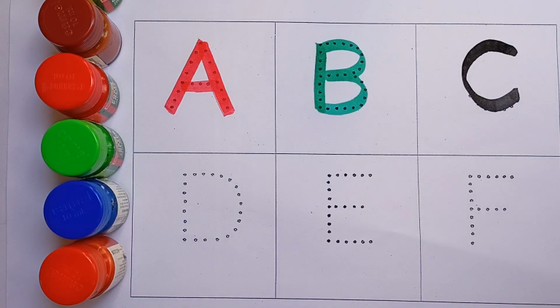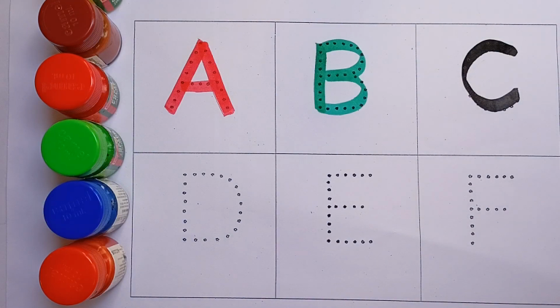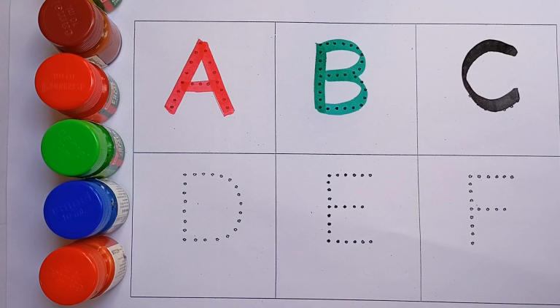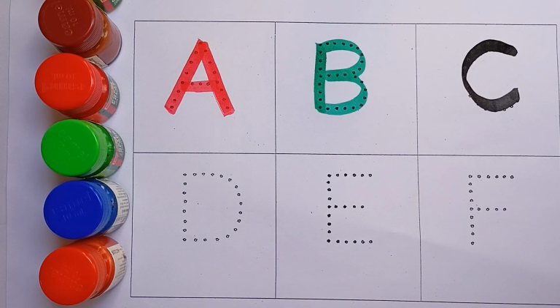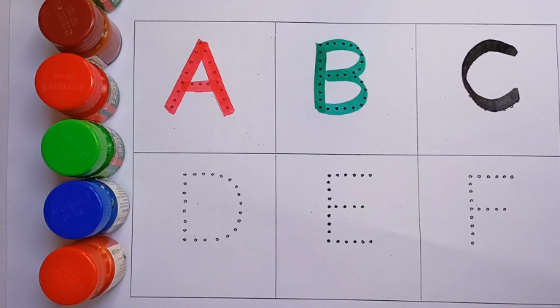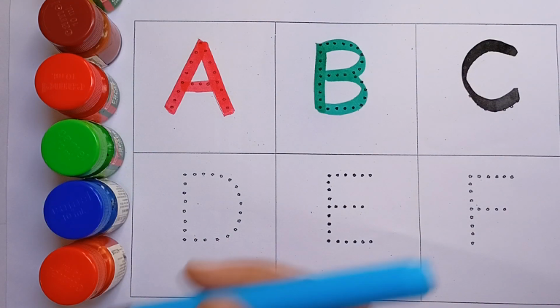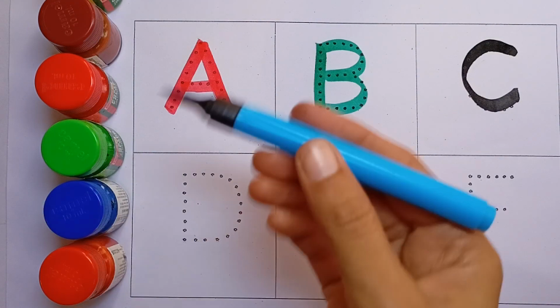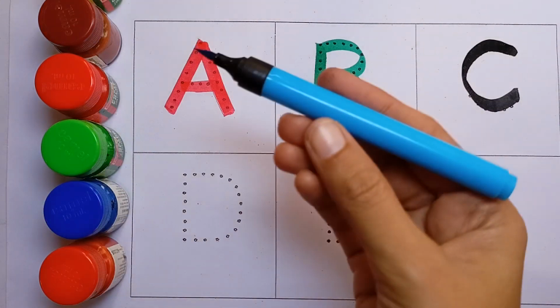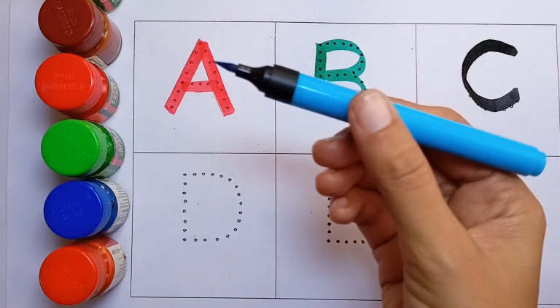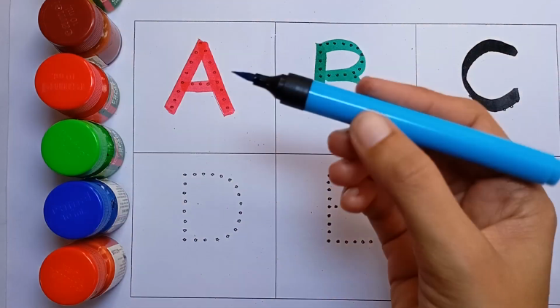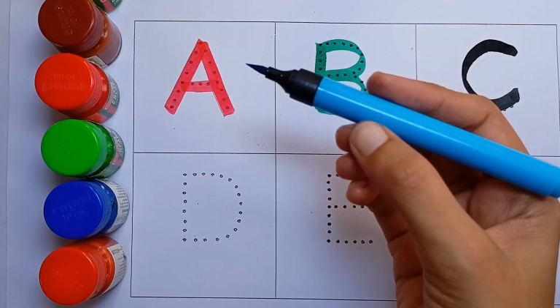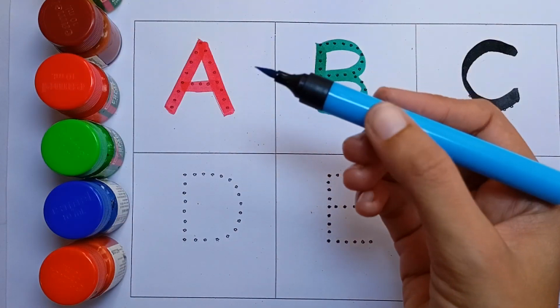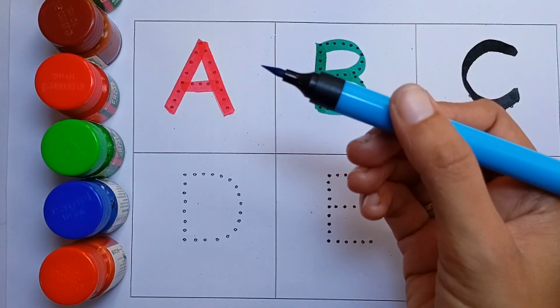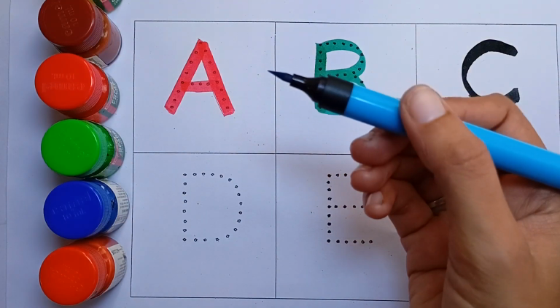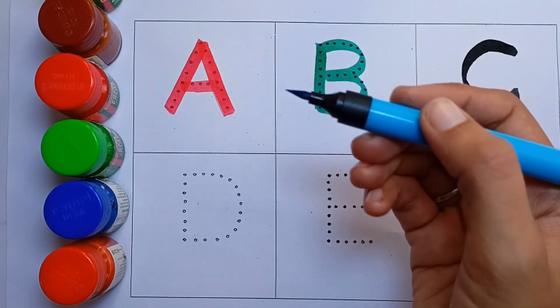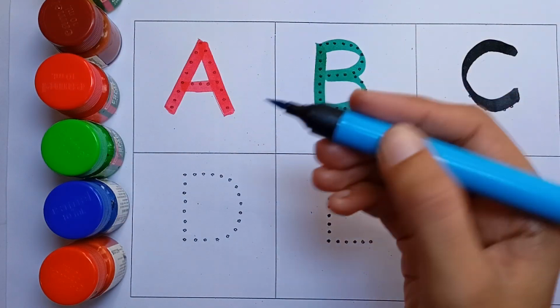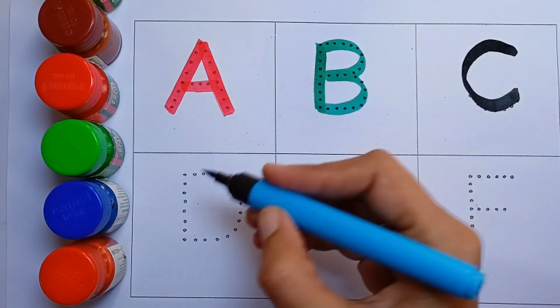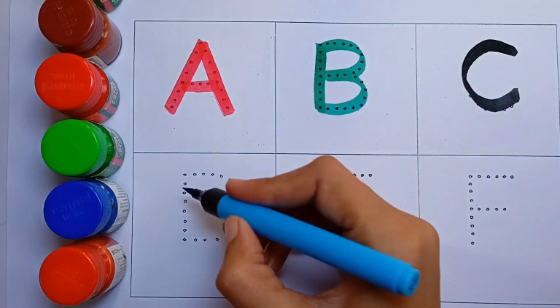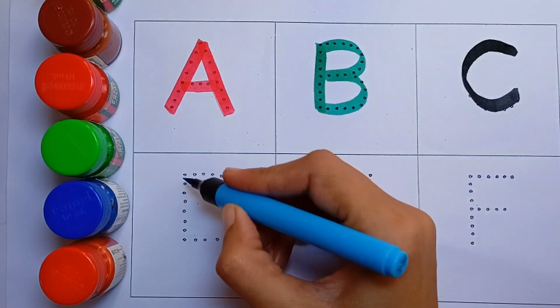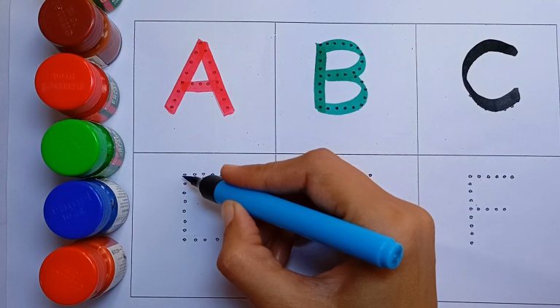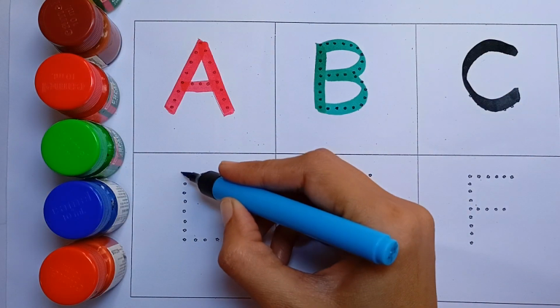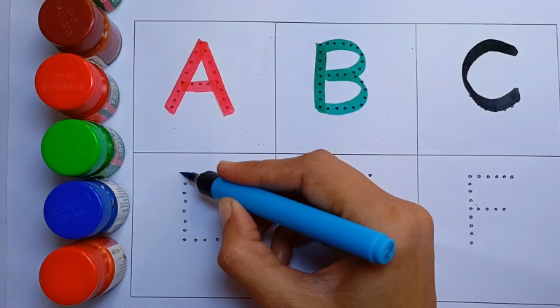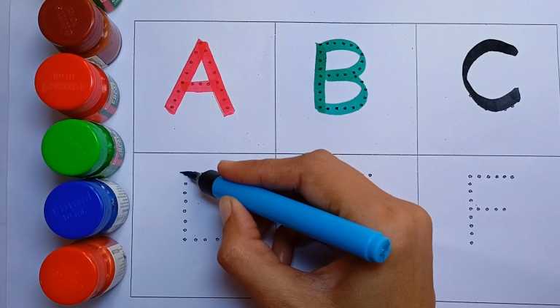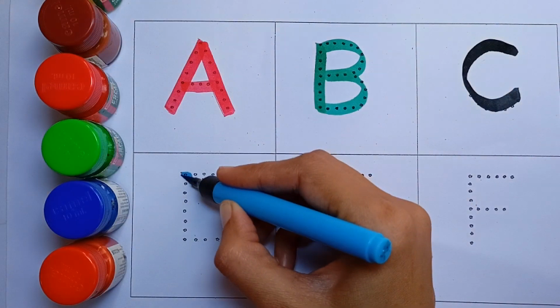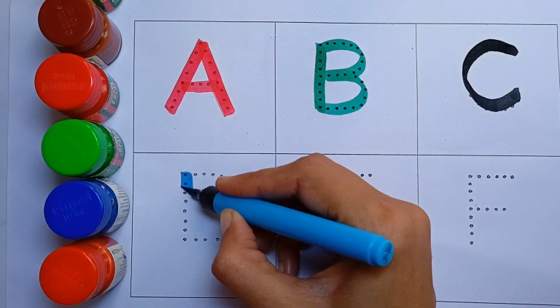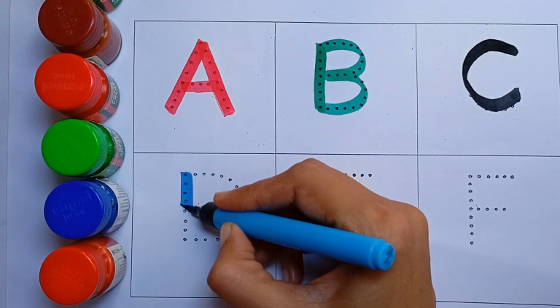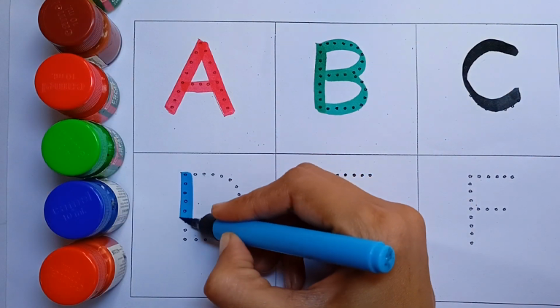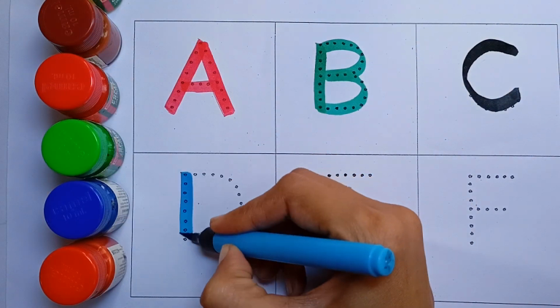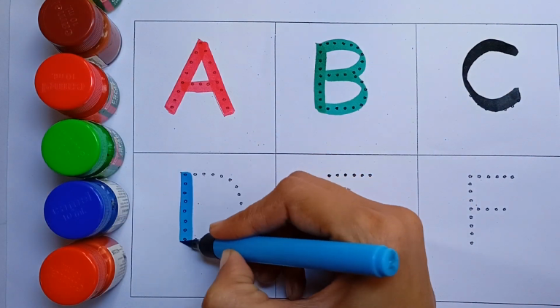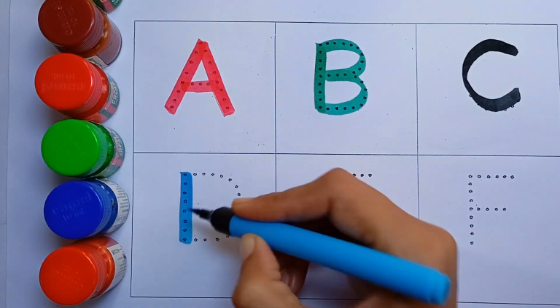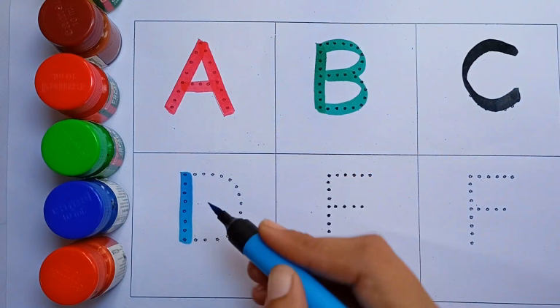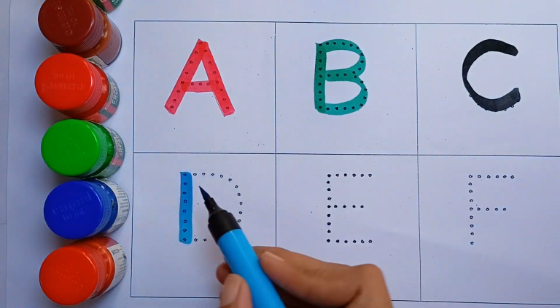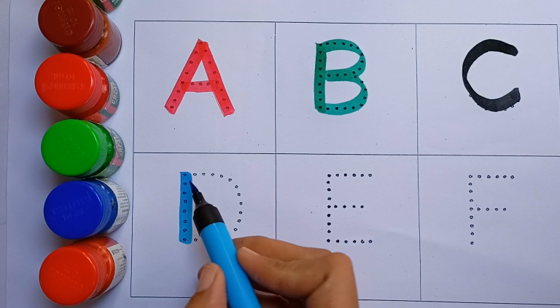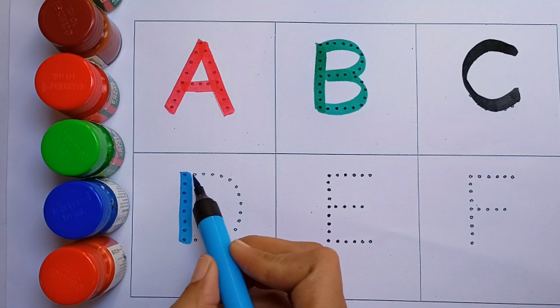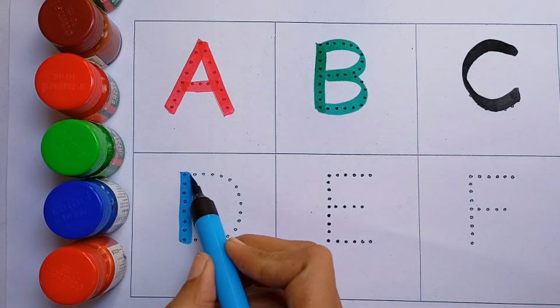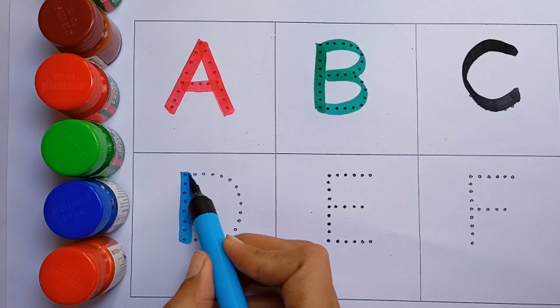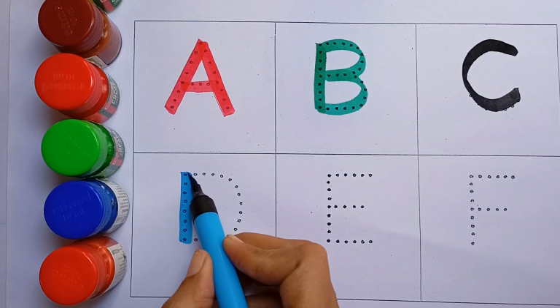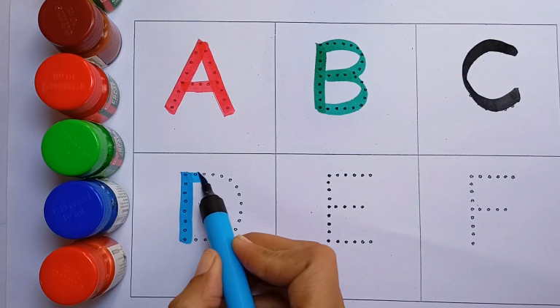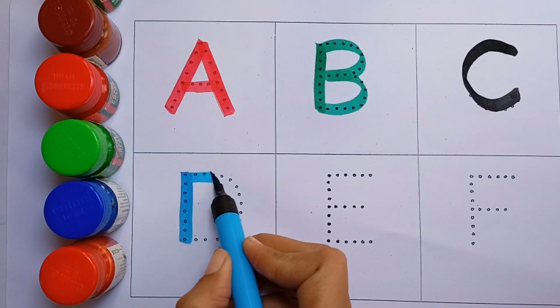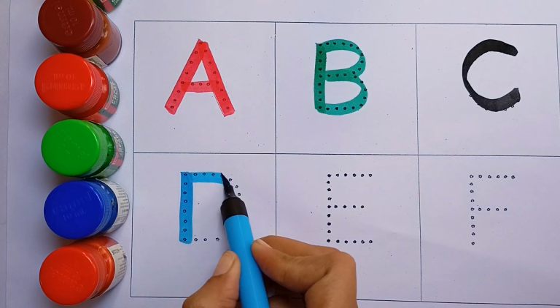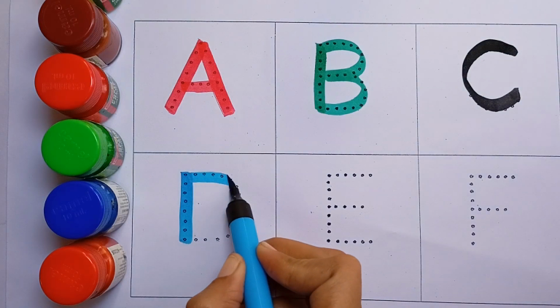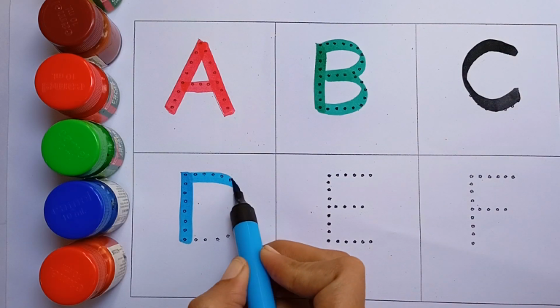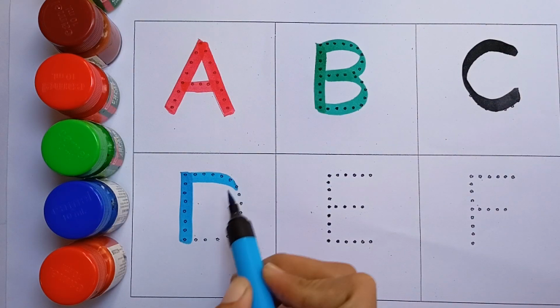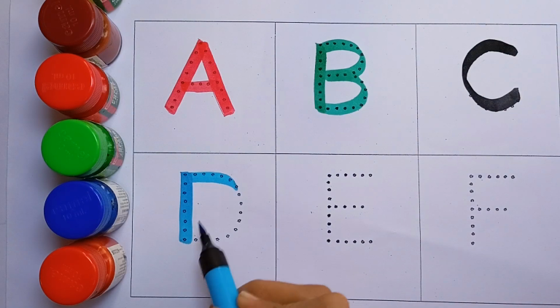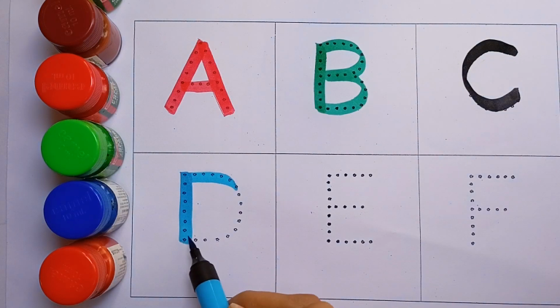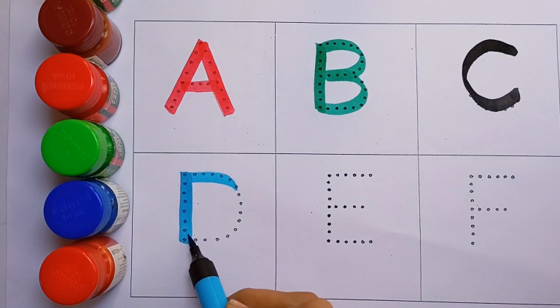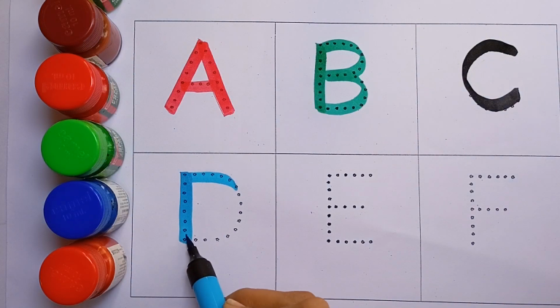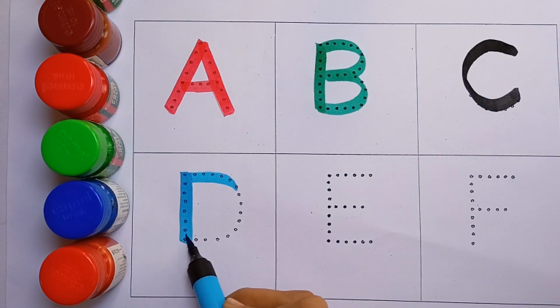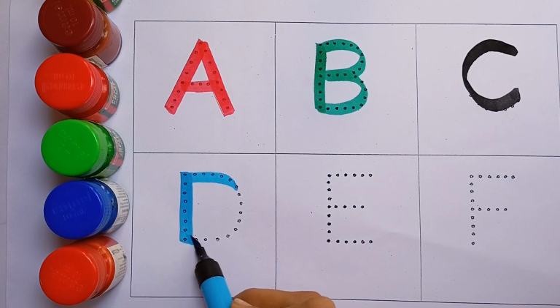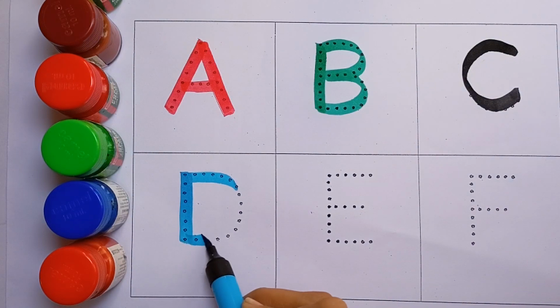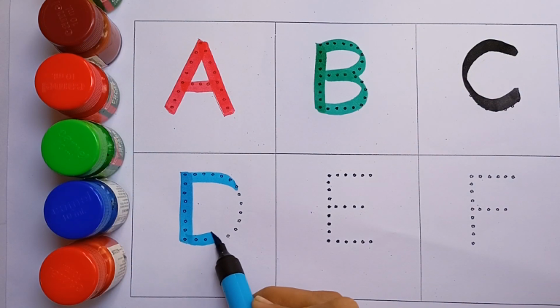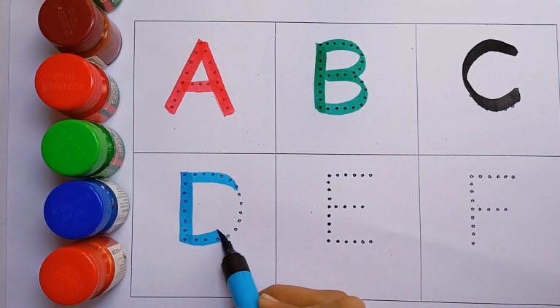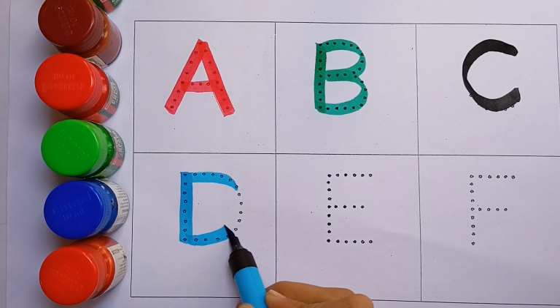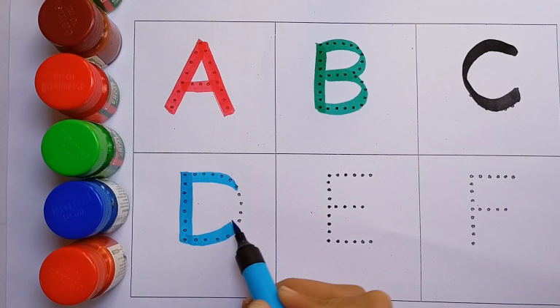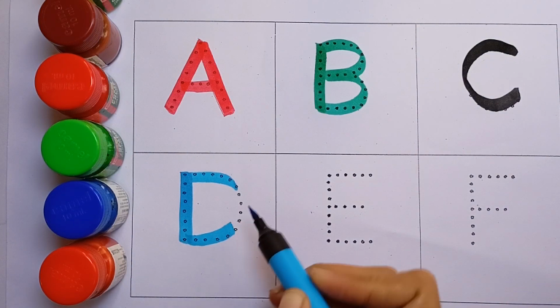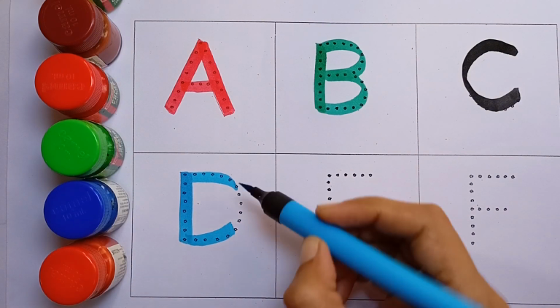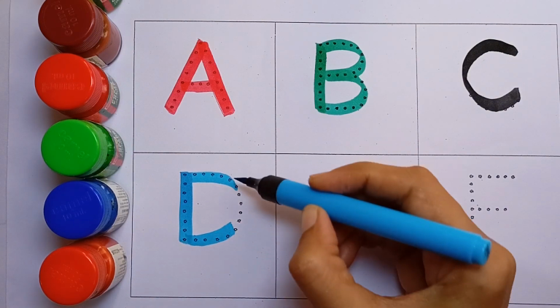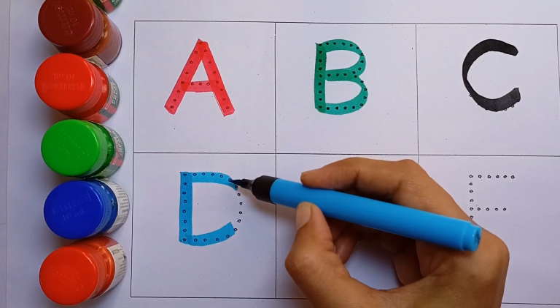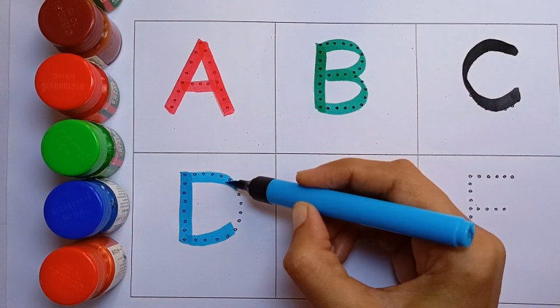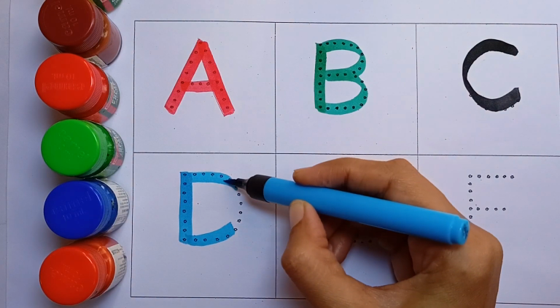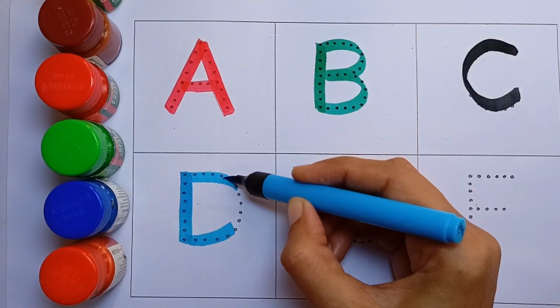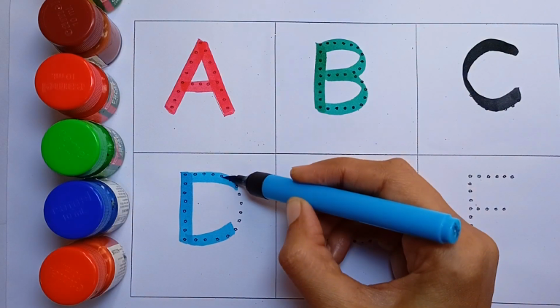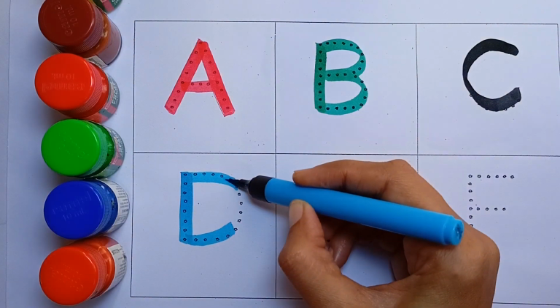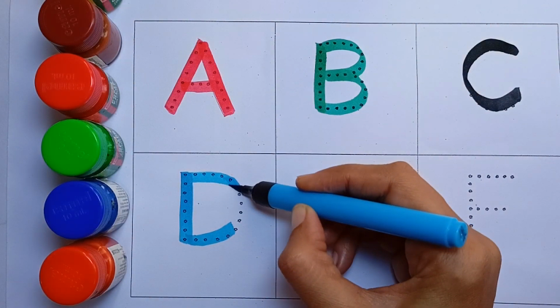Sky blue color. D, D for dog. Dog means kutta.